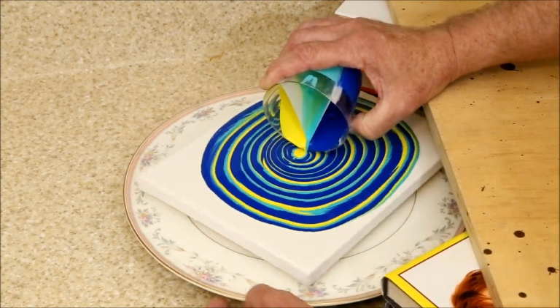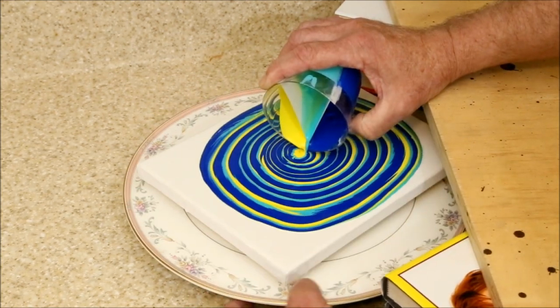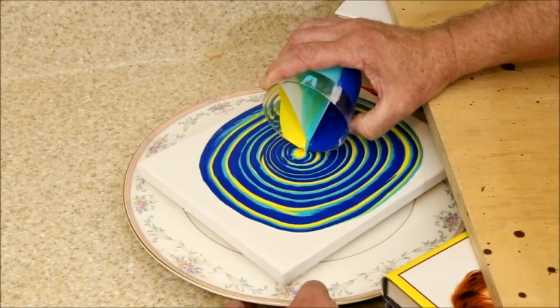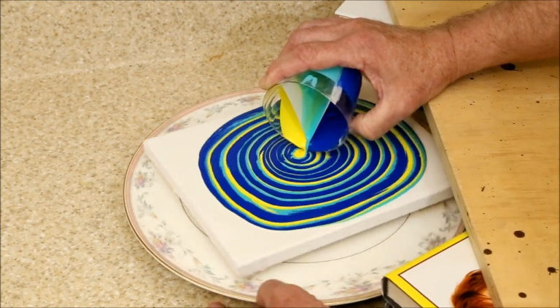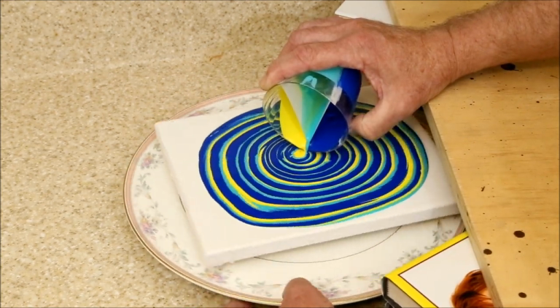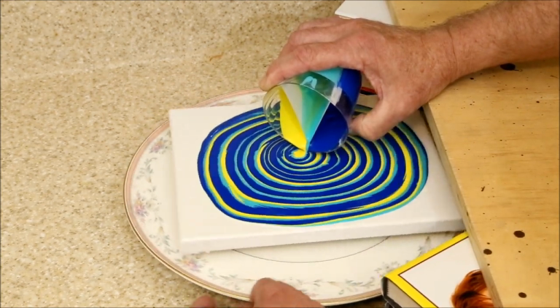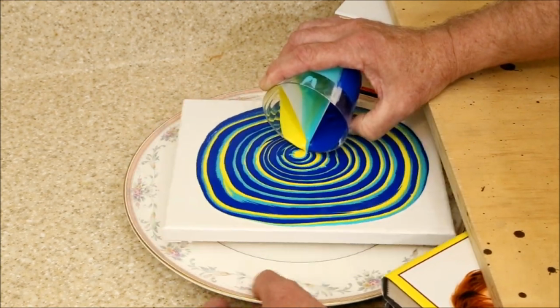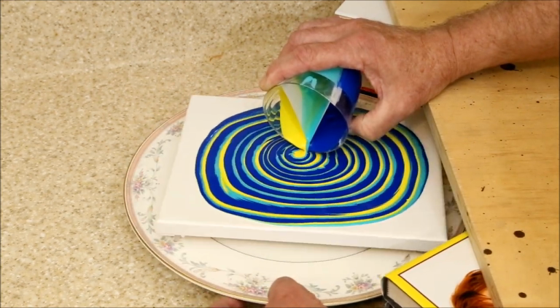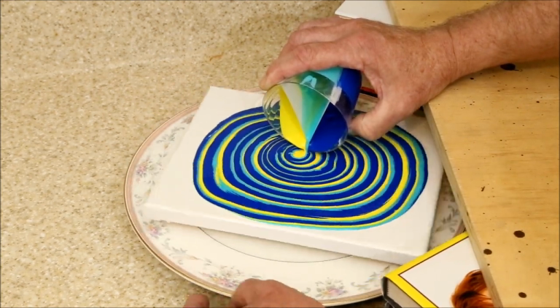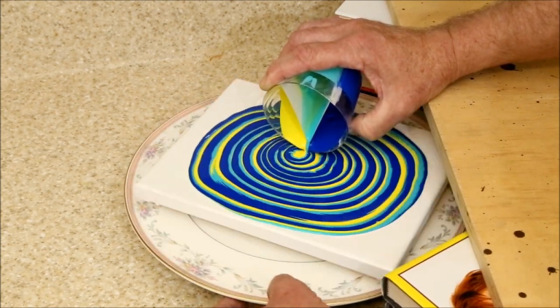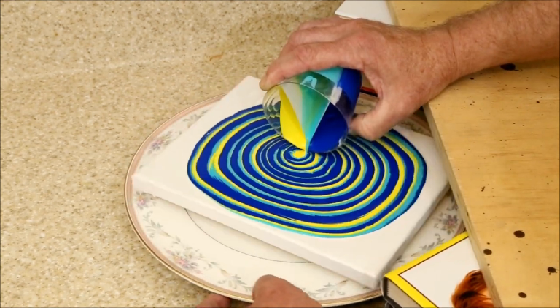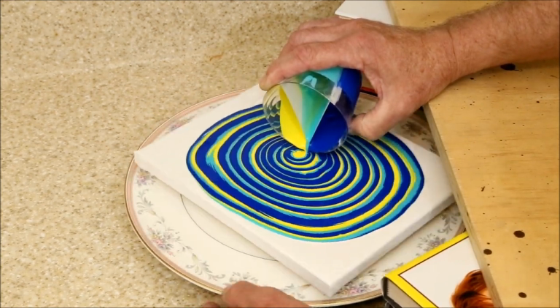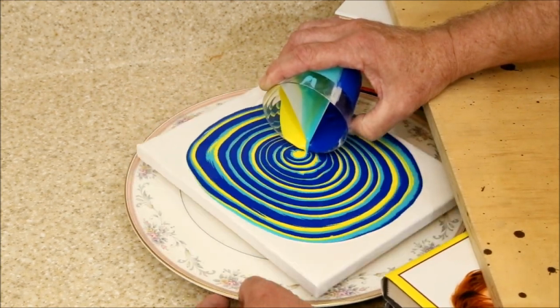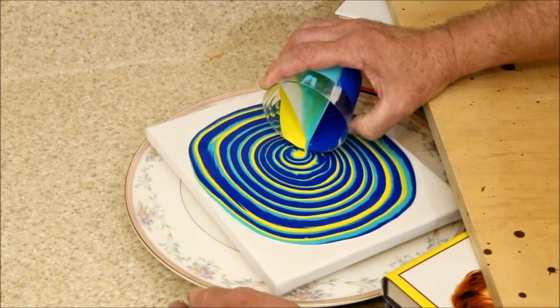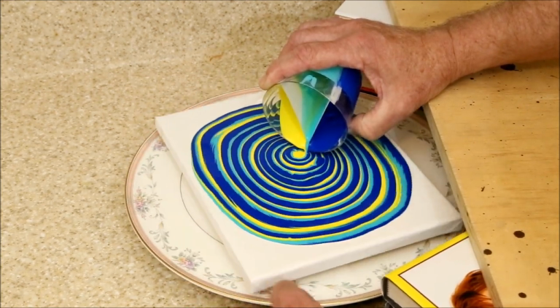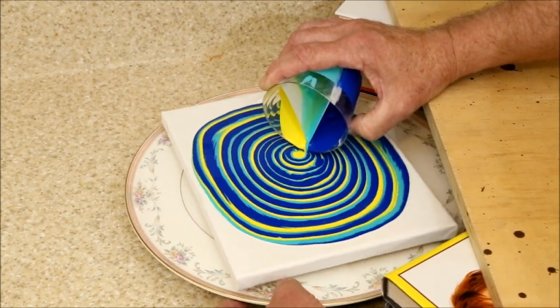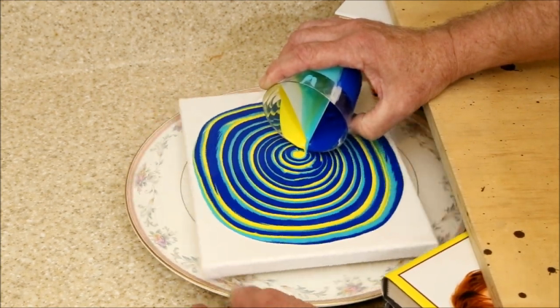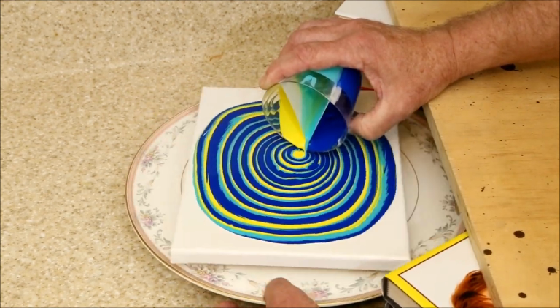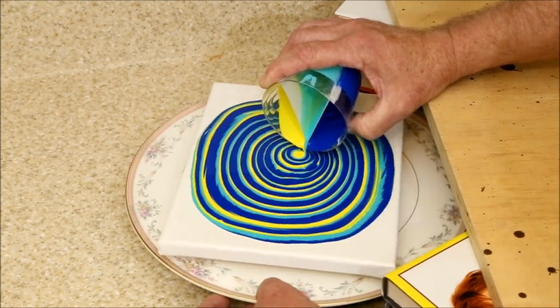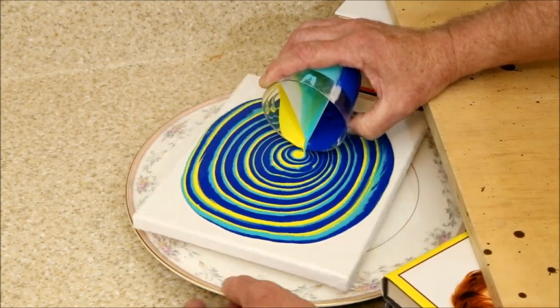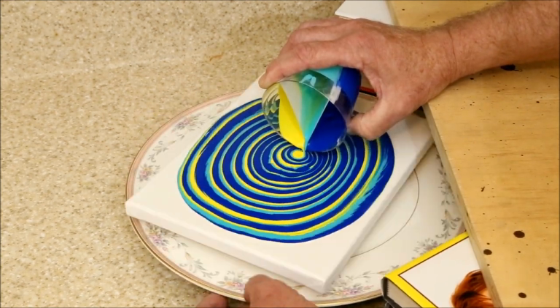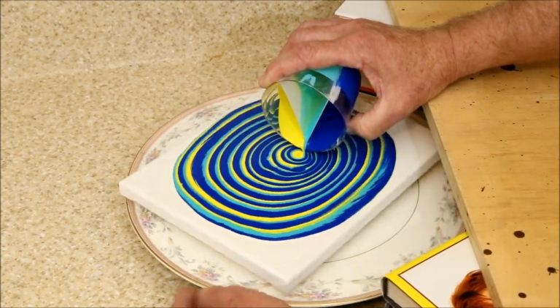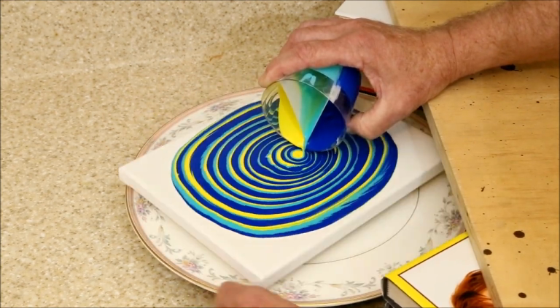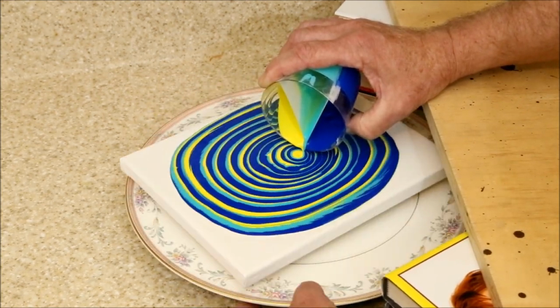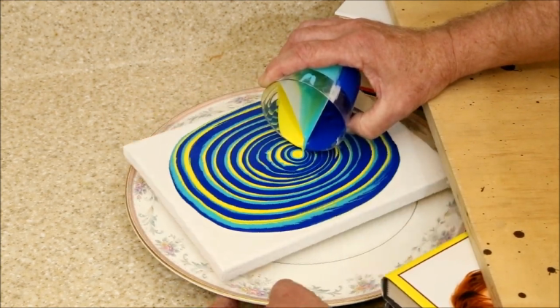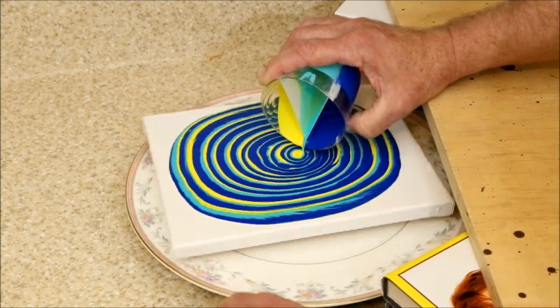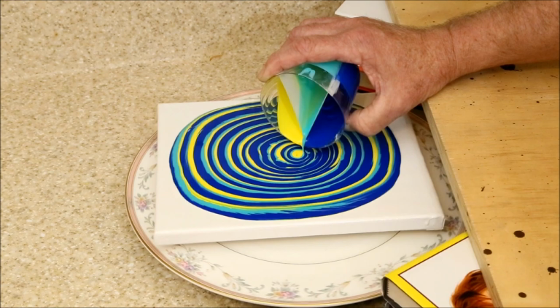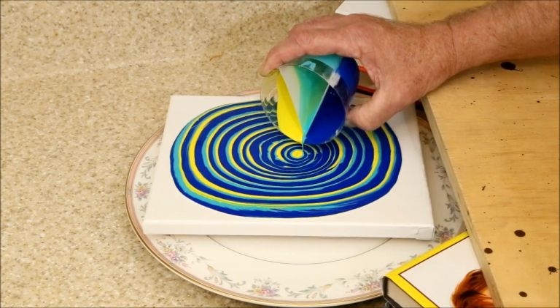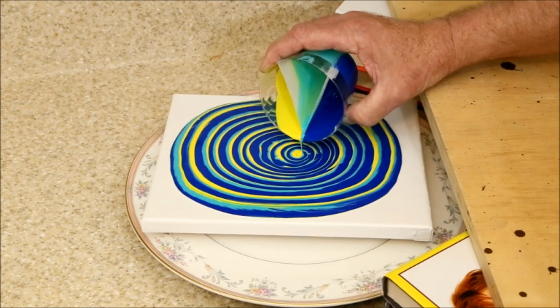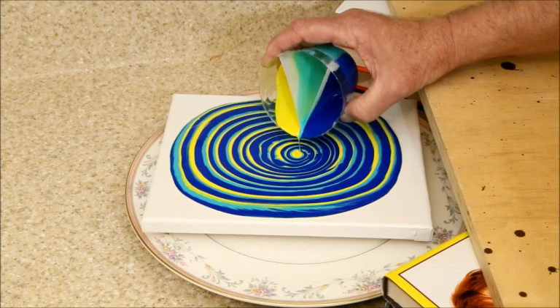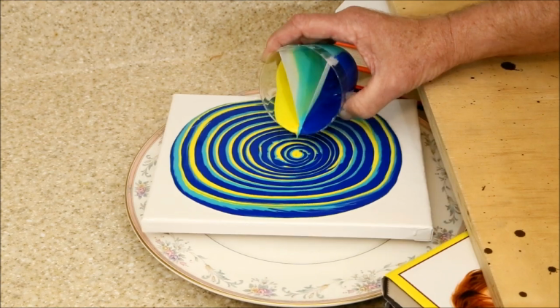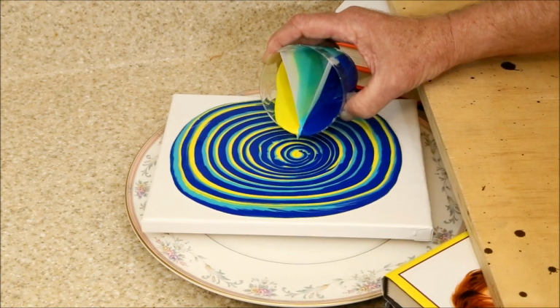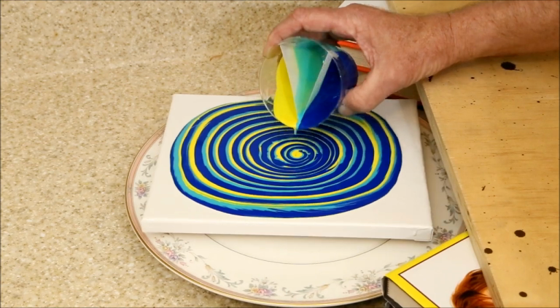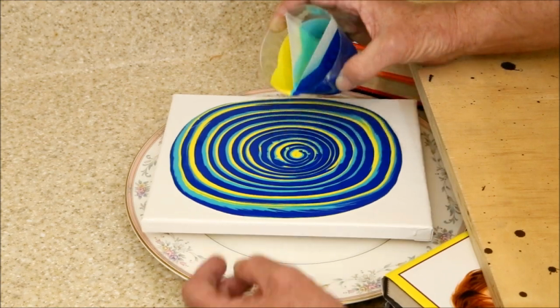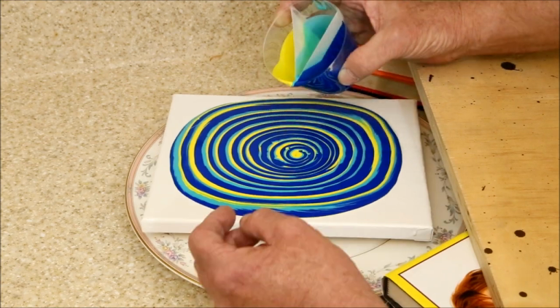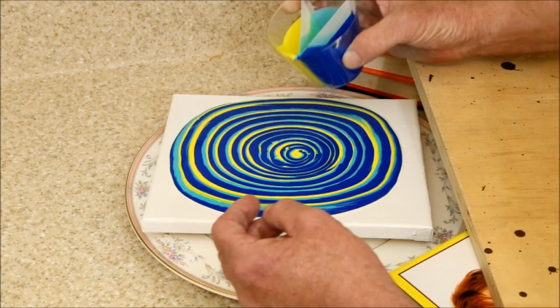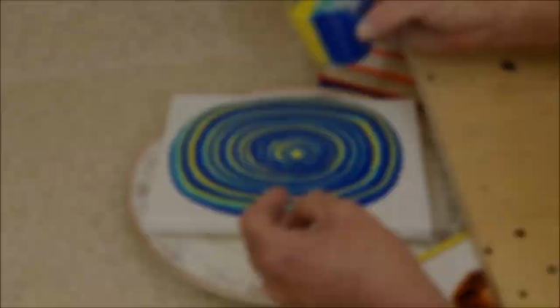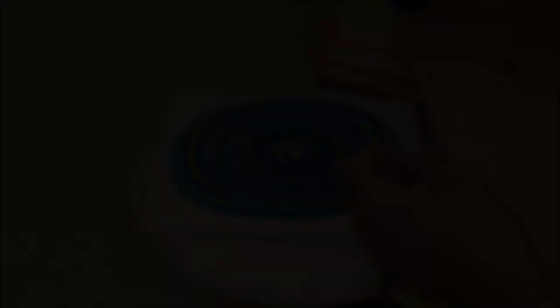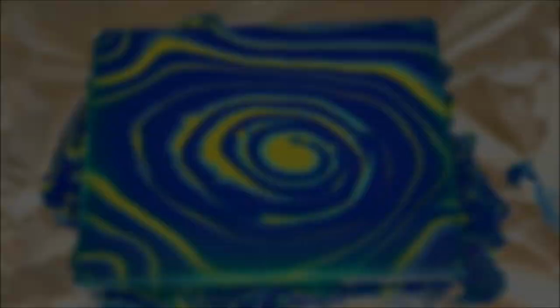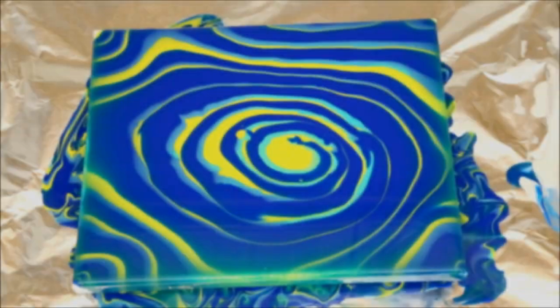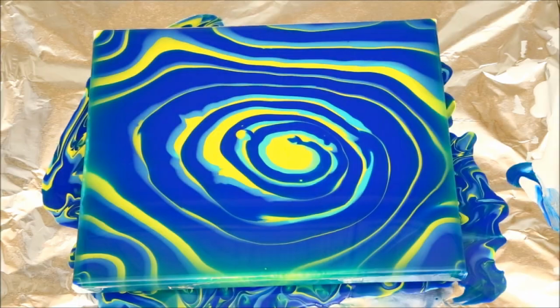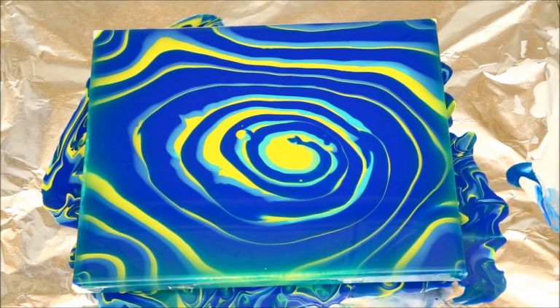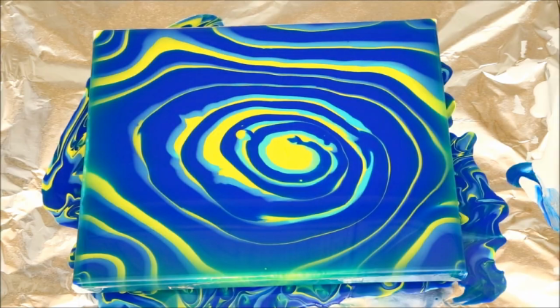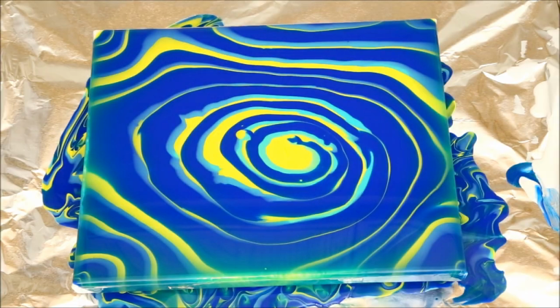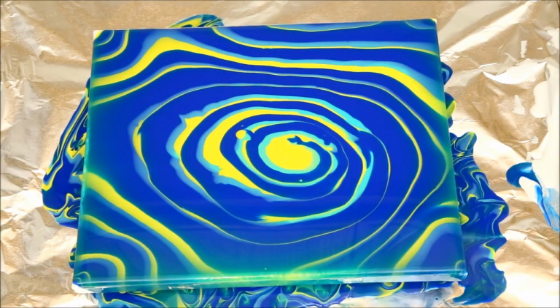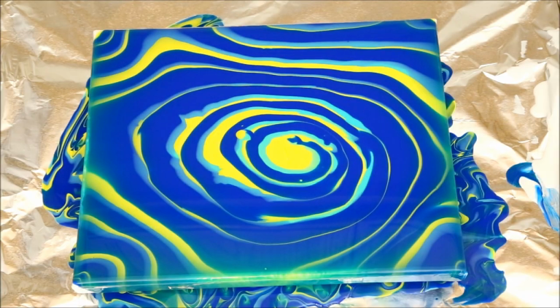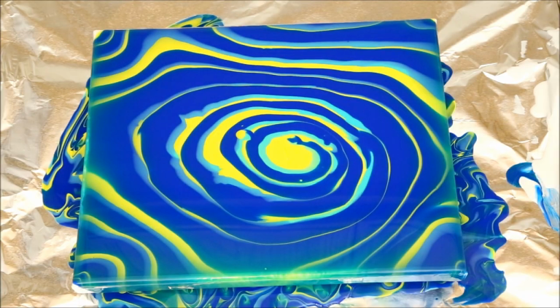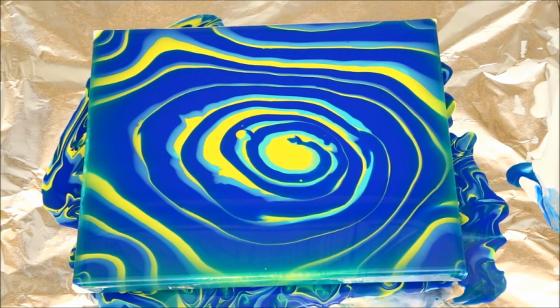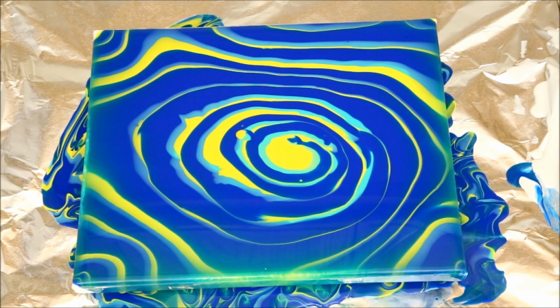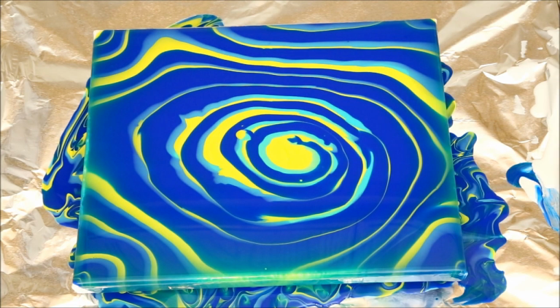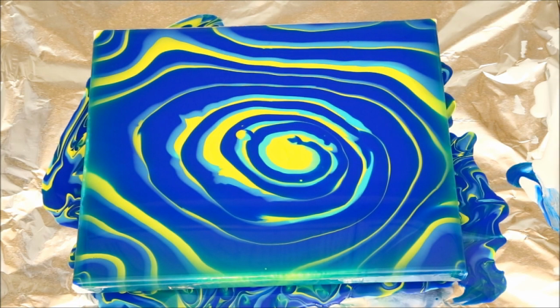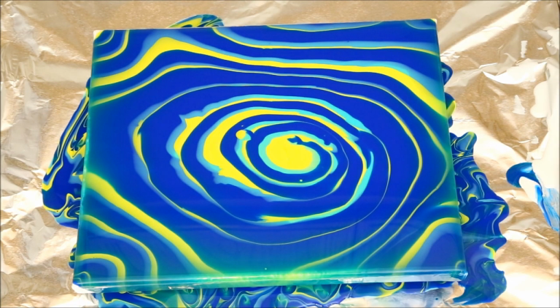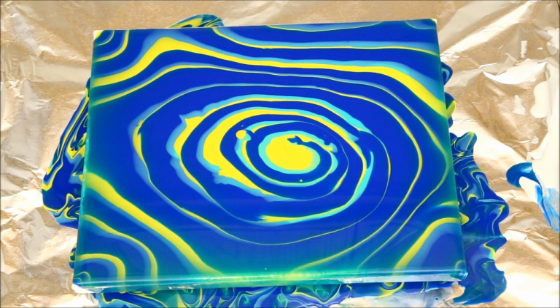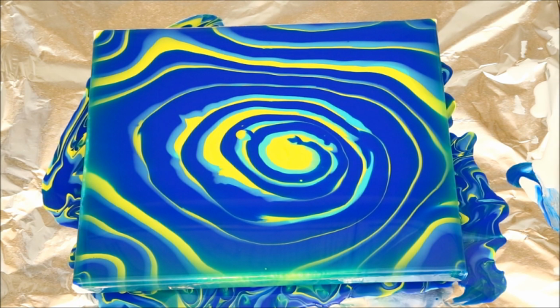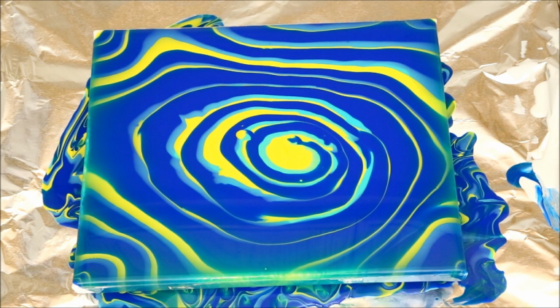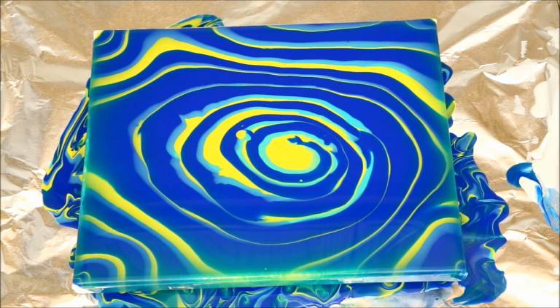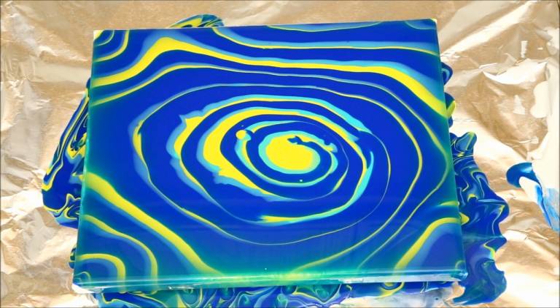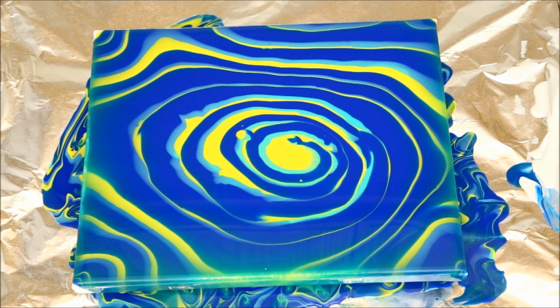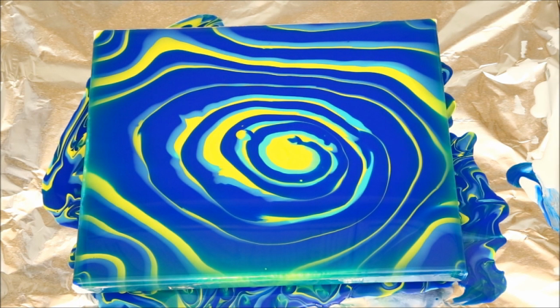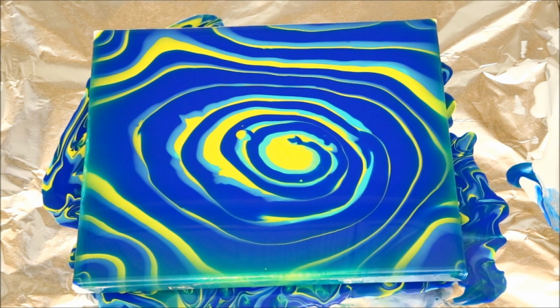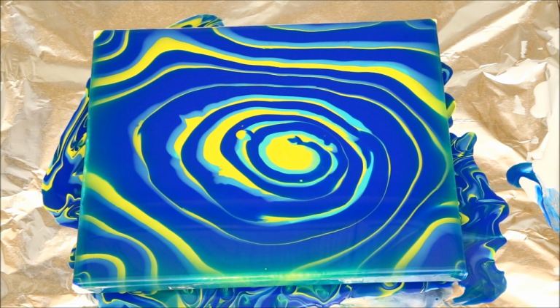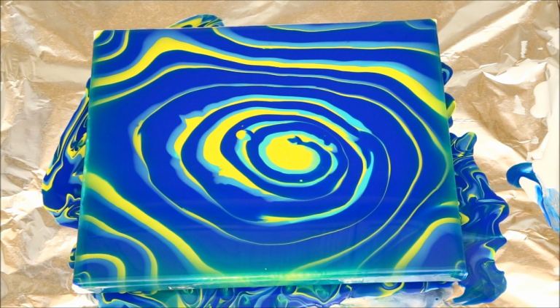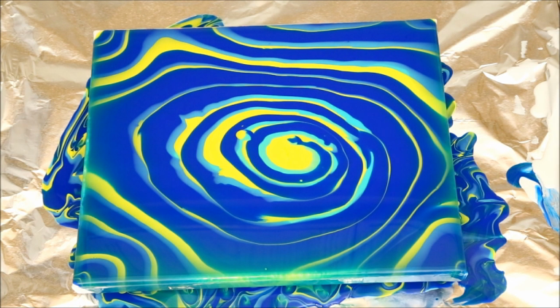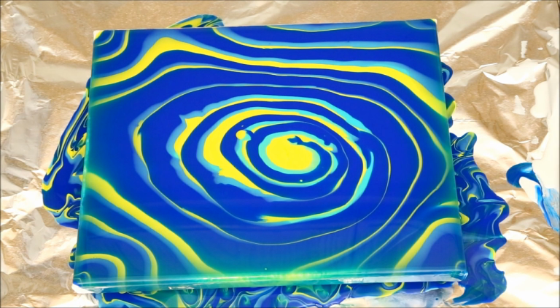Unfortunately, it looks like the feathering got compressed as the flow moved outward, and tilting wiped it out almost completely. Let's try it again.